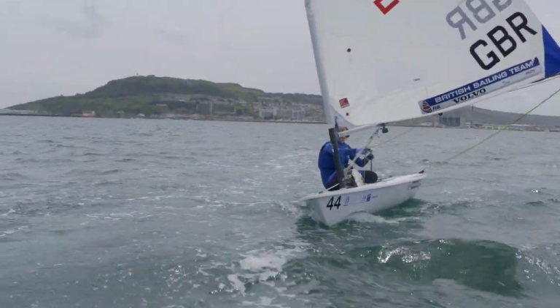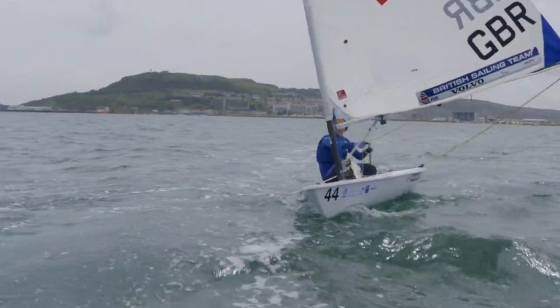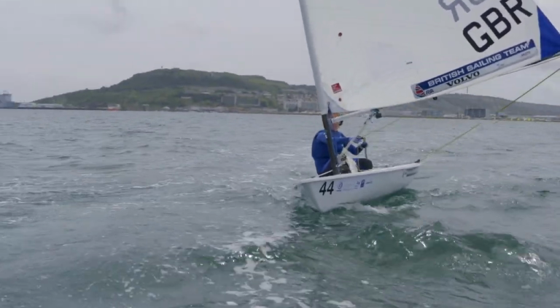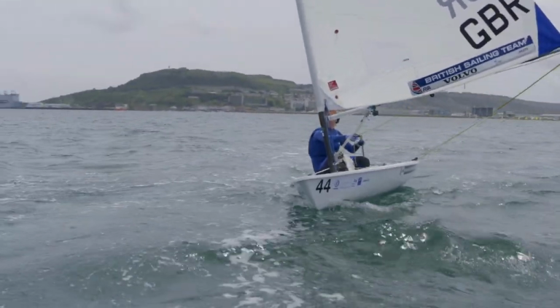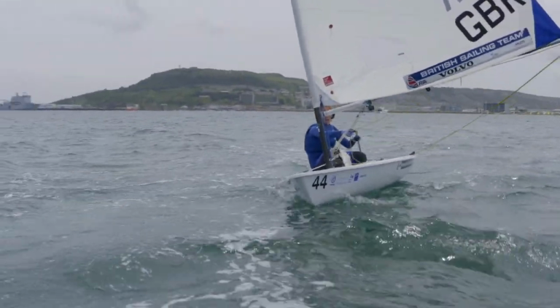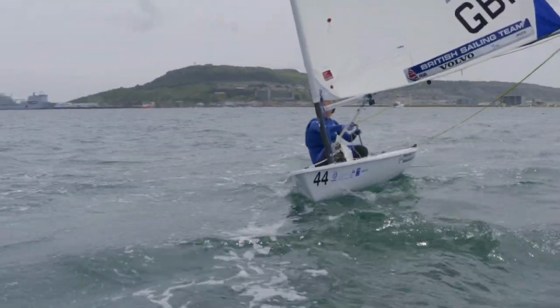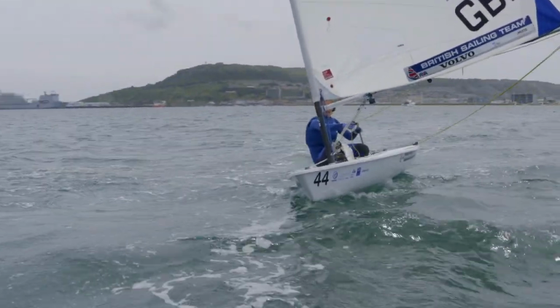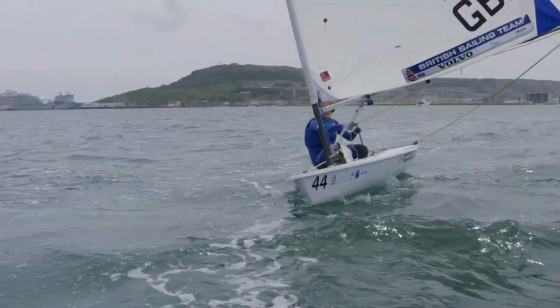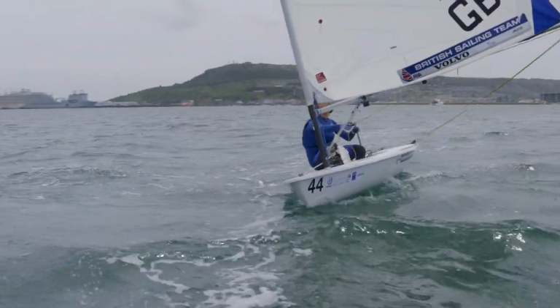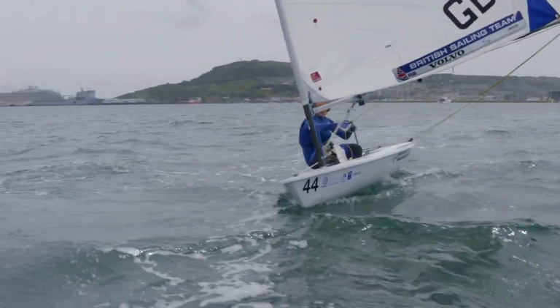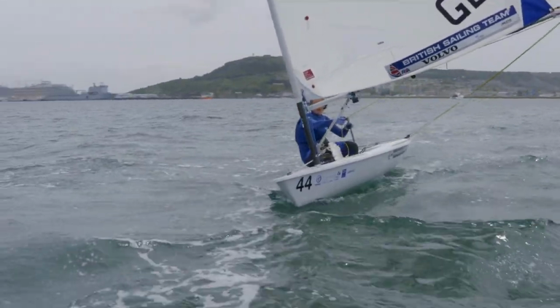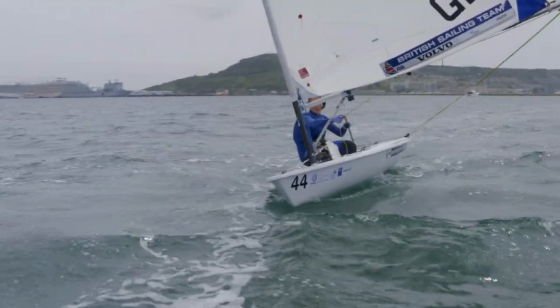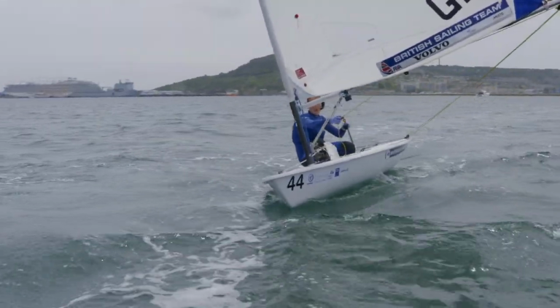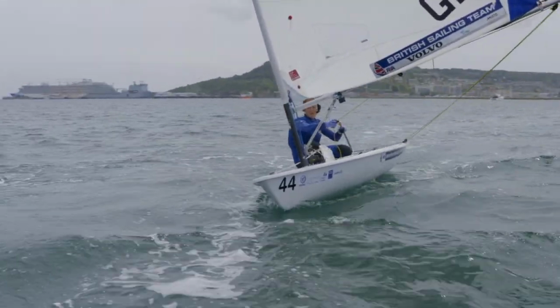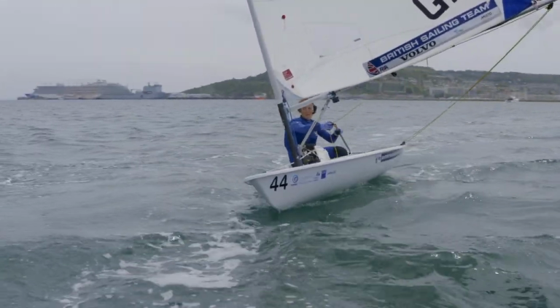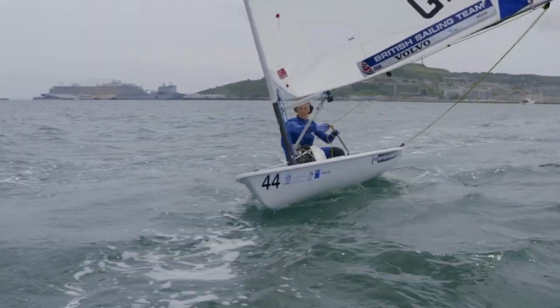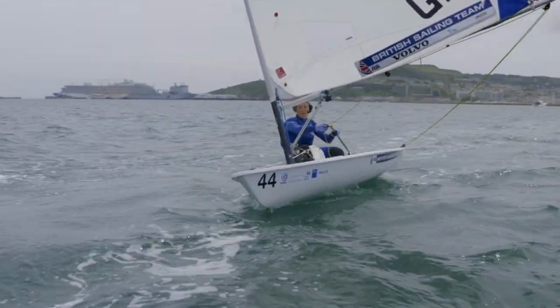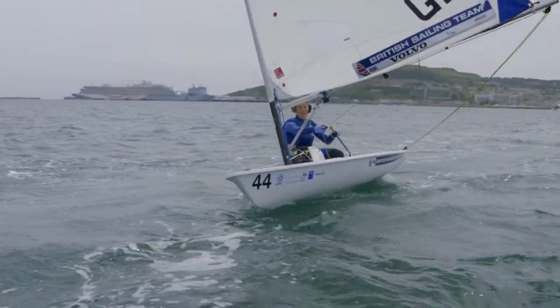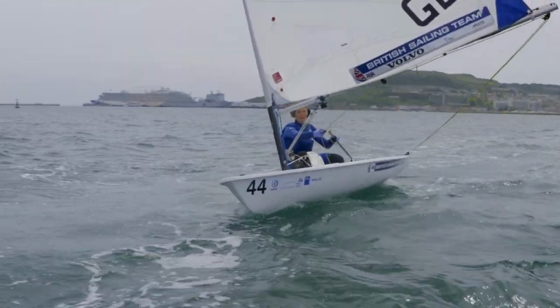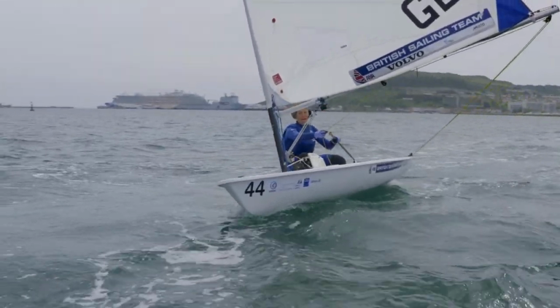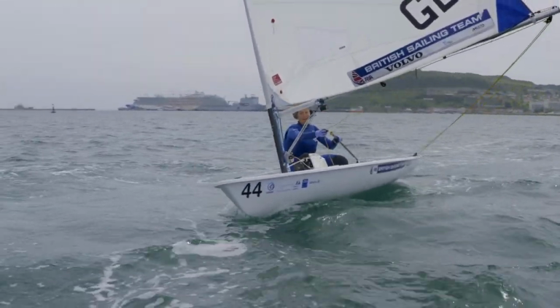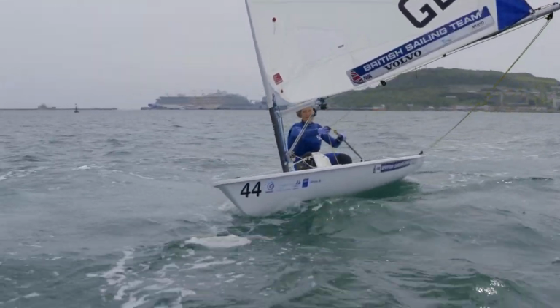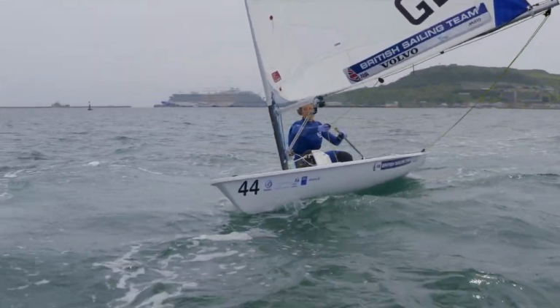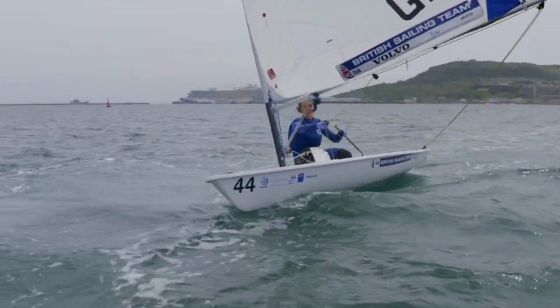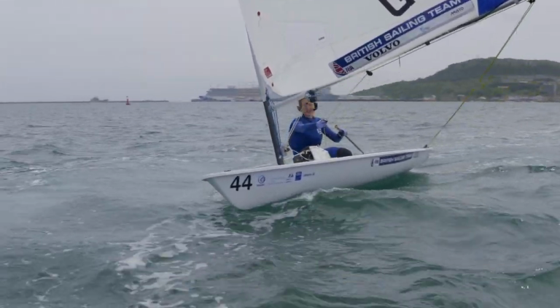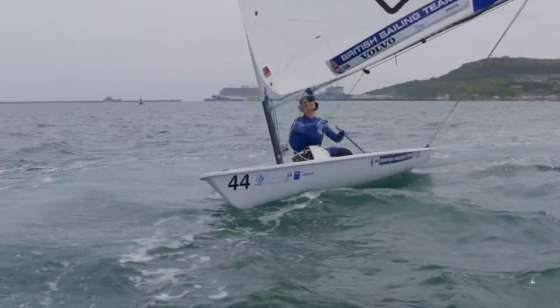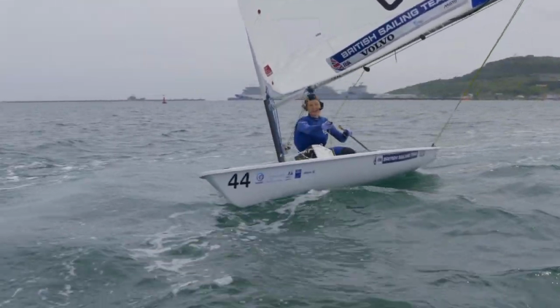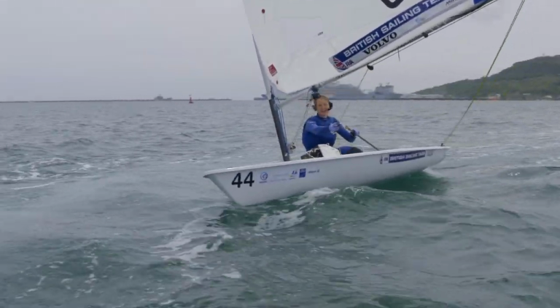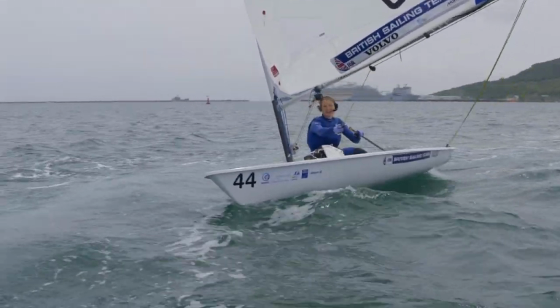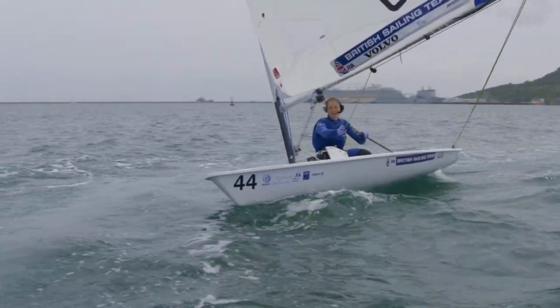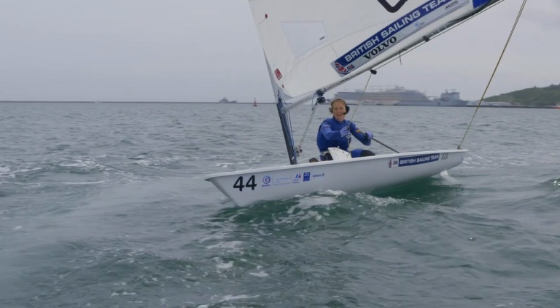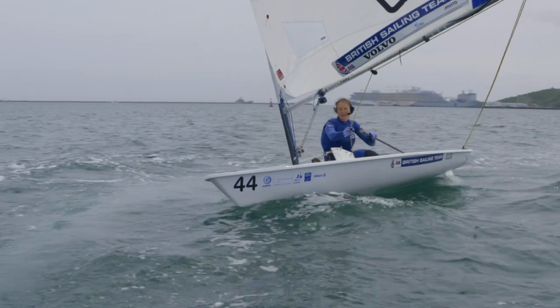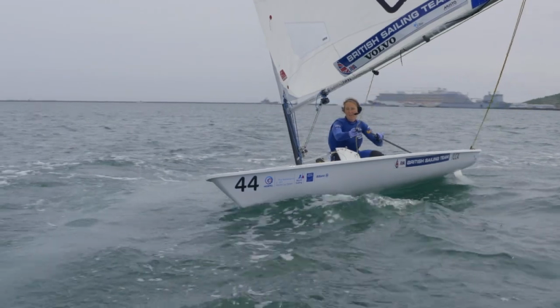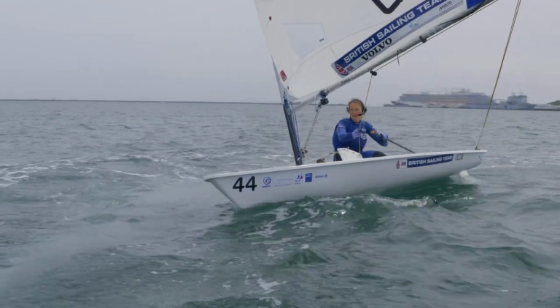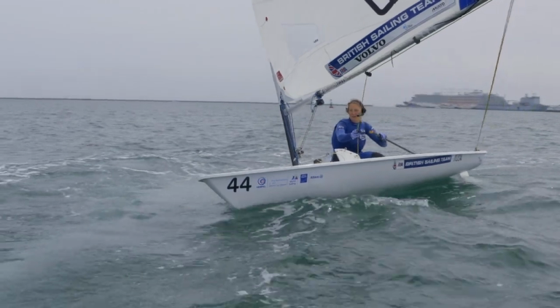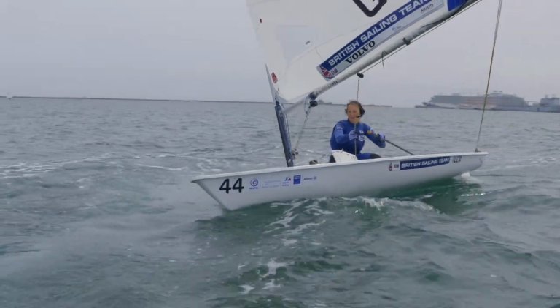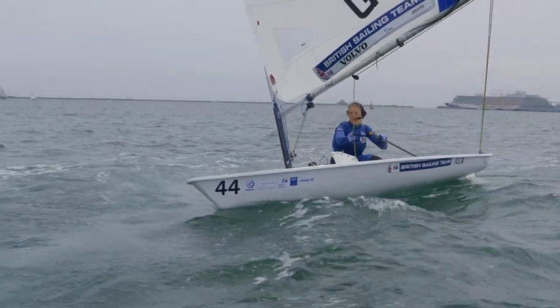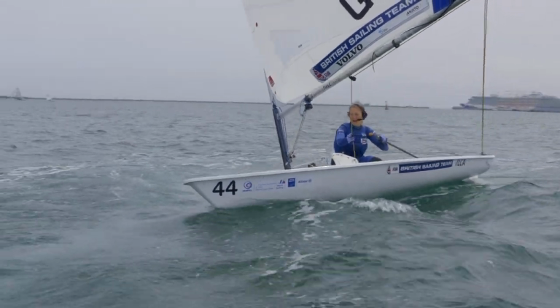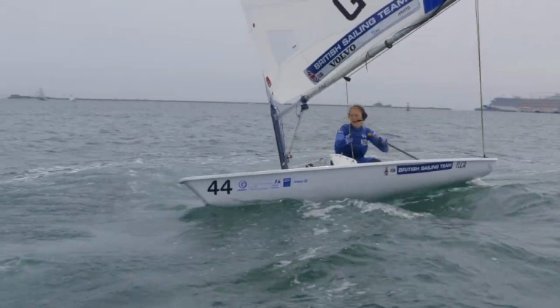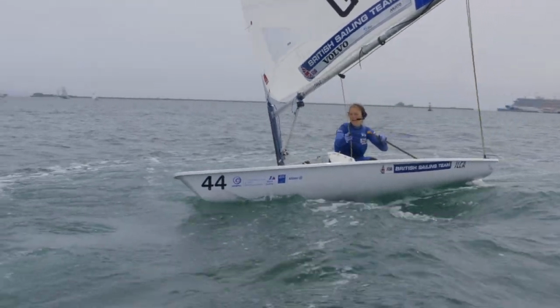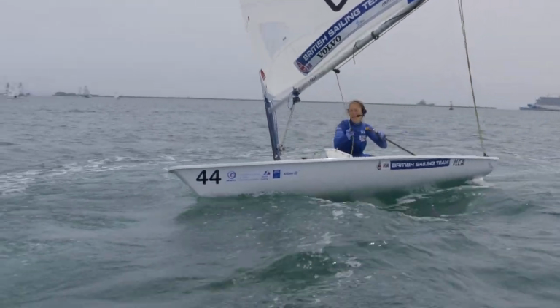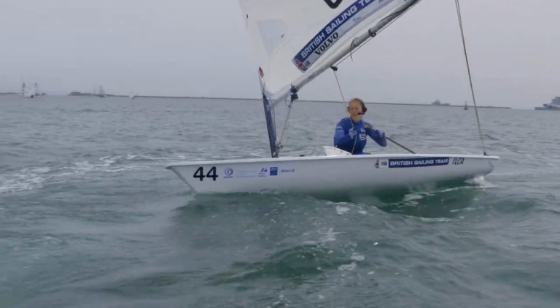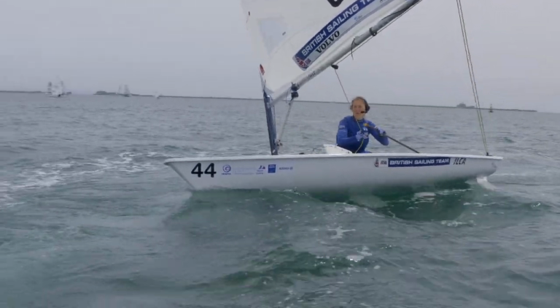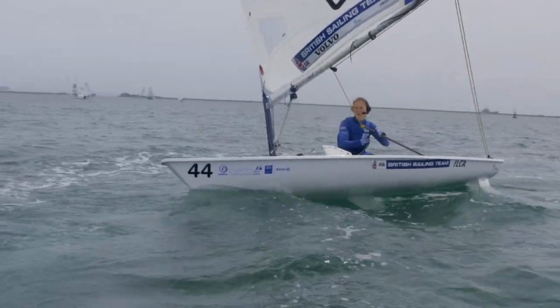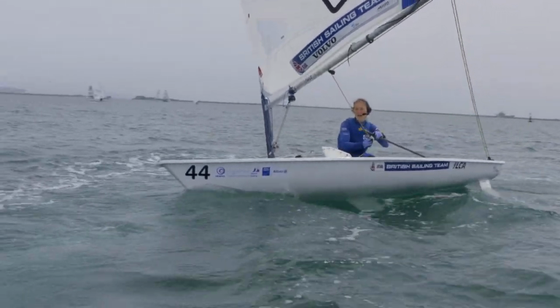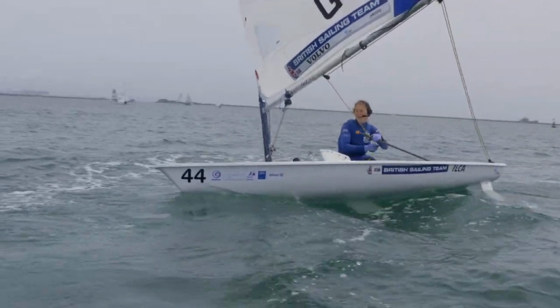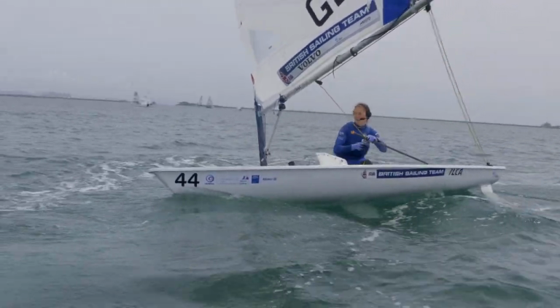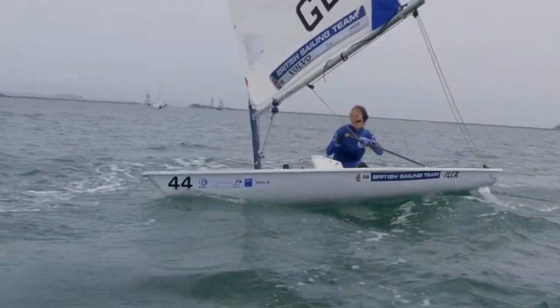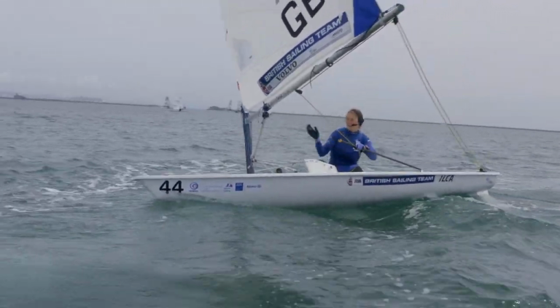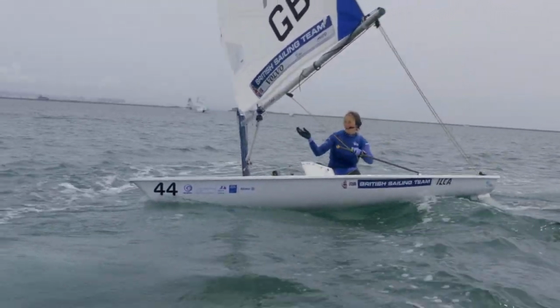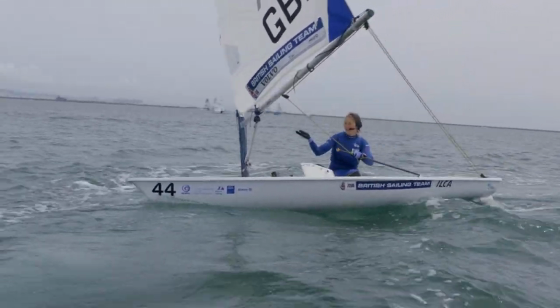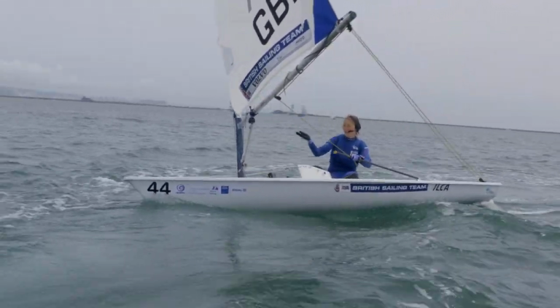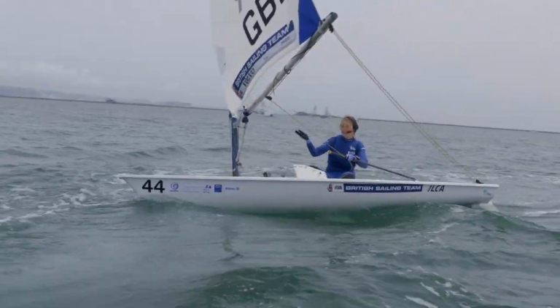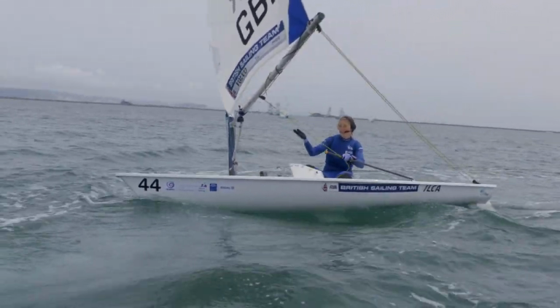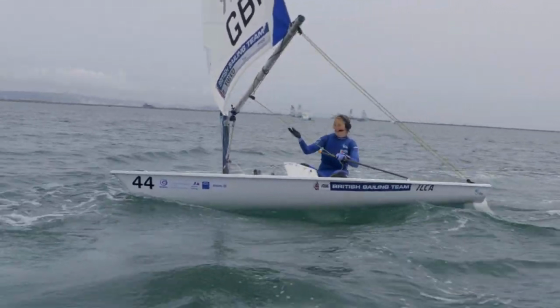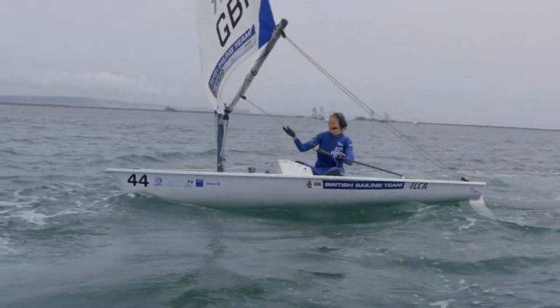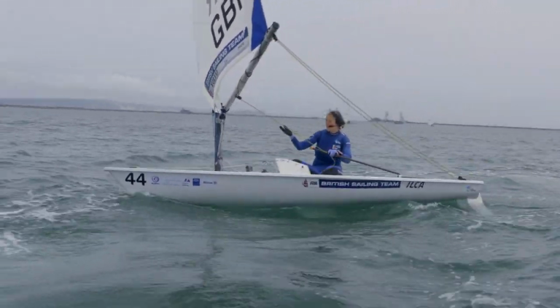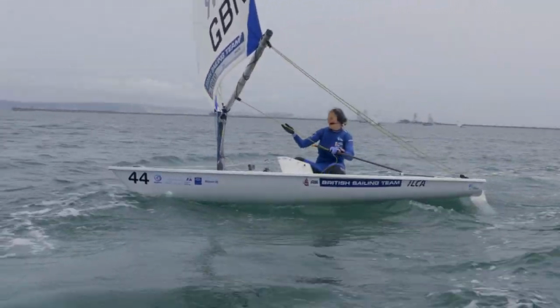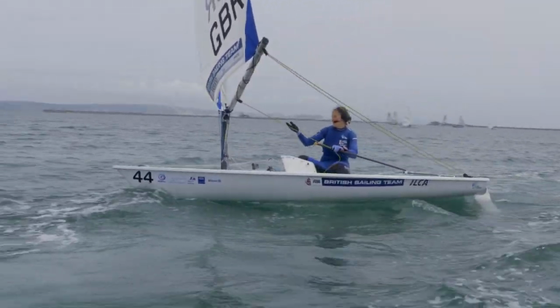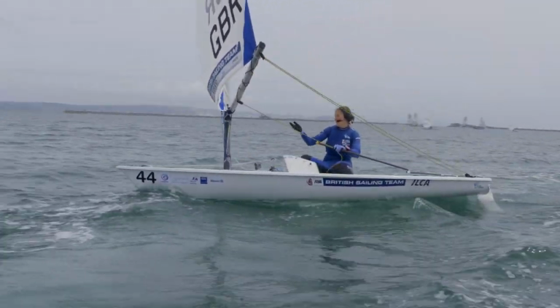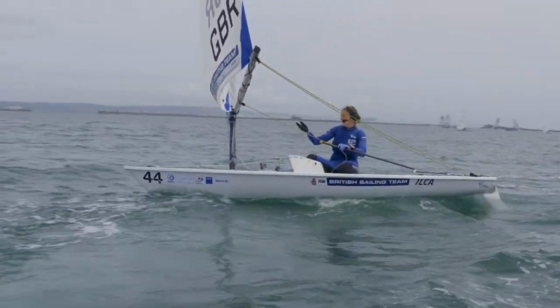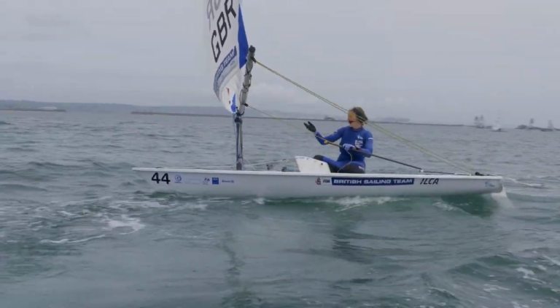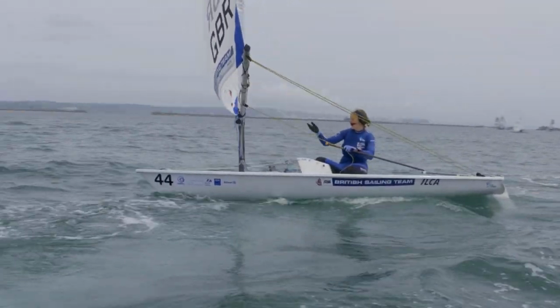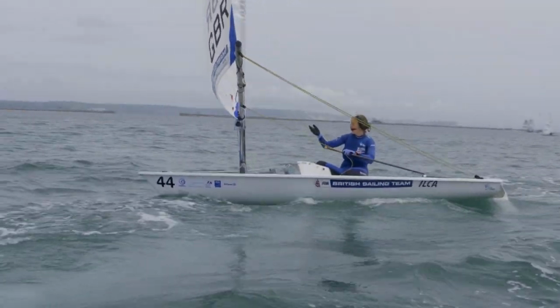You put a little bit of windward heel on, let your main sheet out, and the boat will naturally turn back down to the by the lee angle.